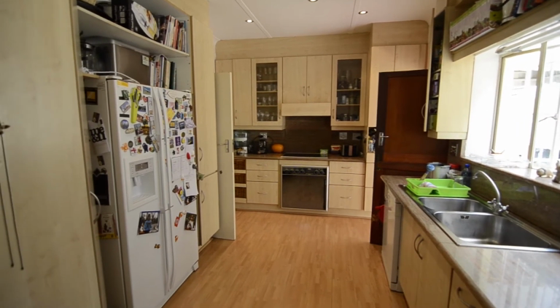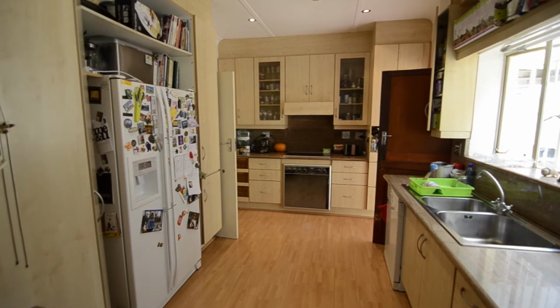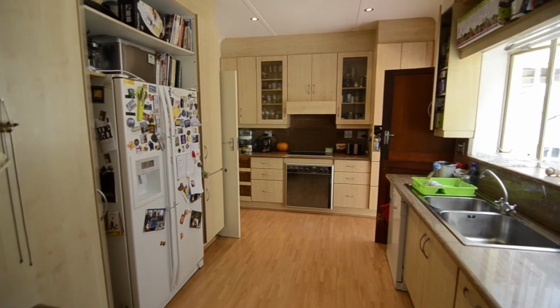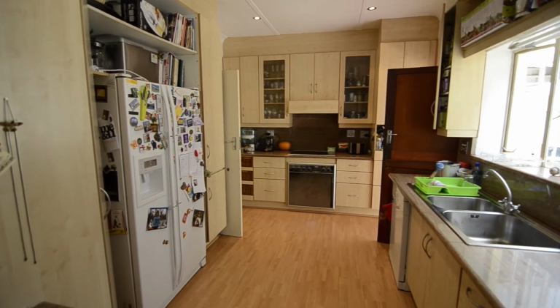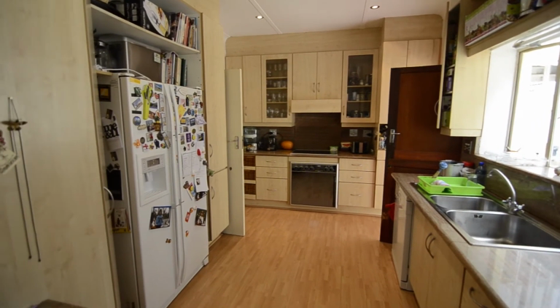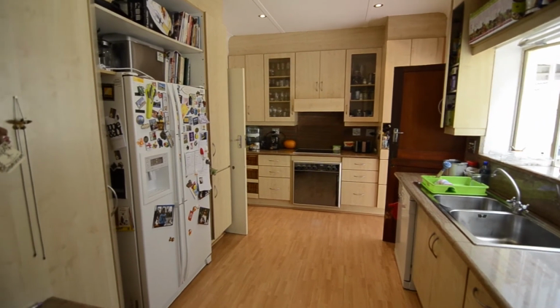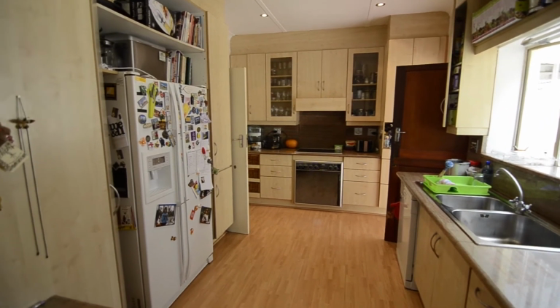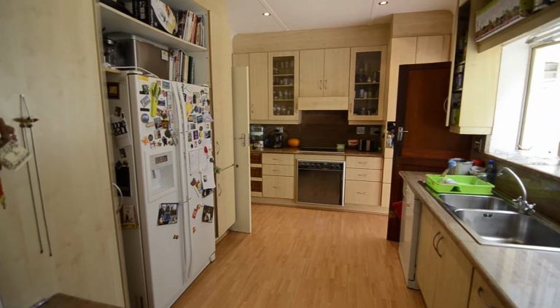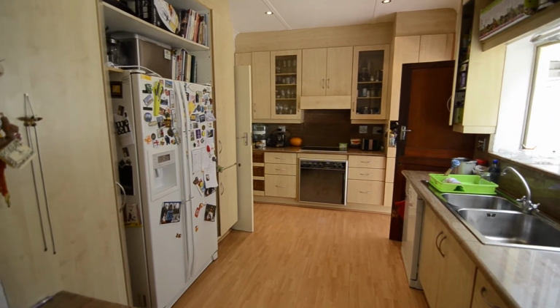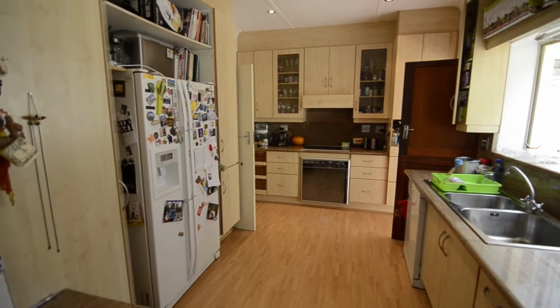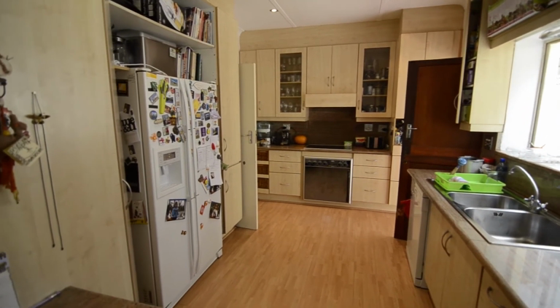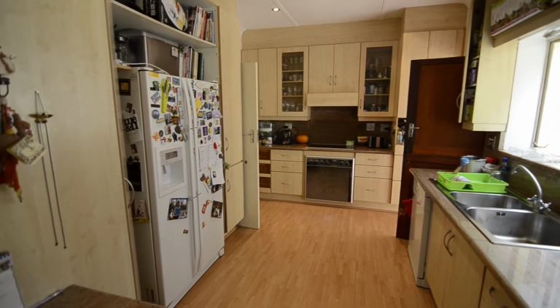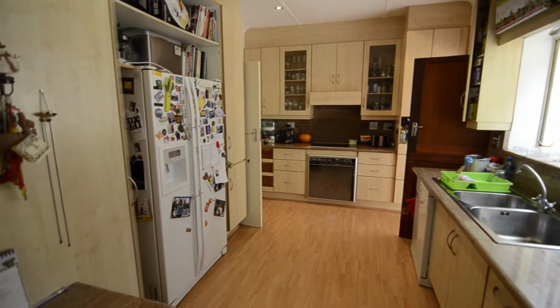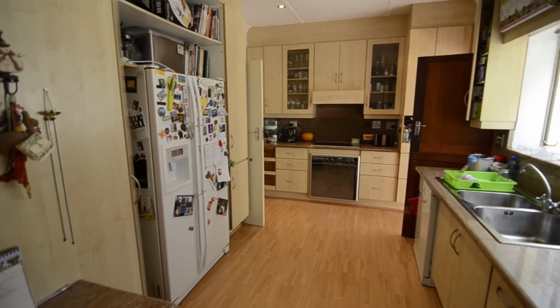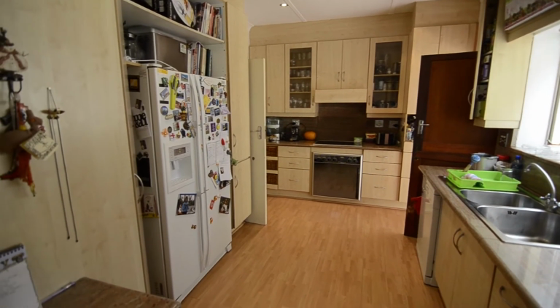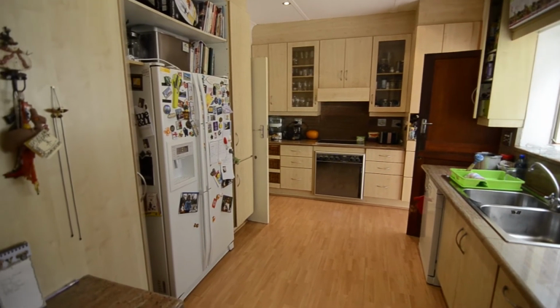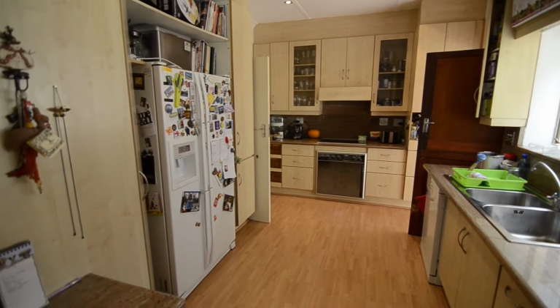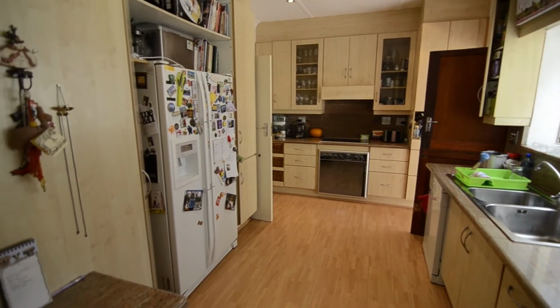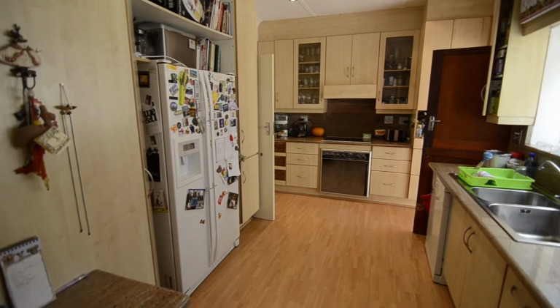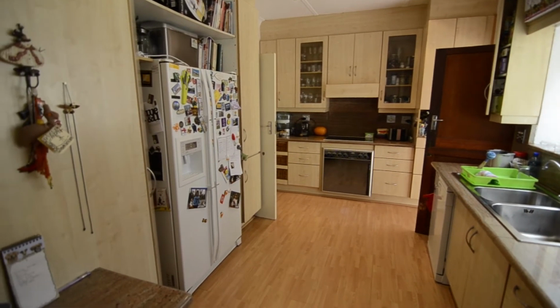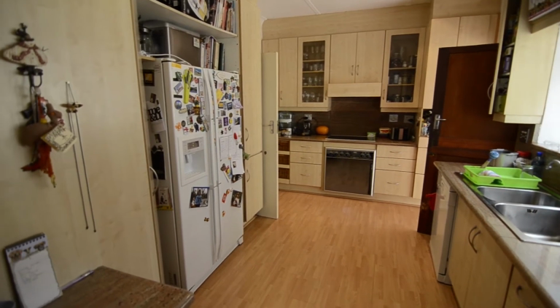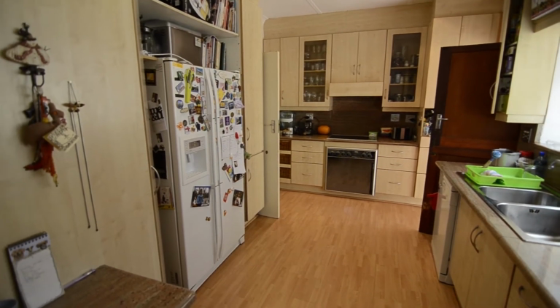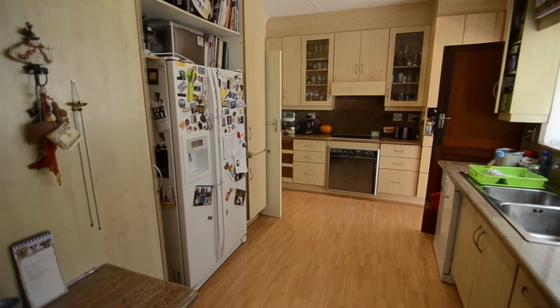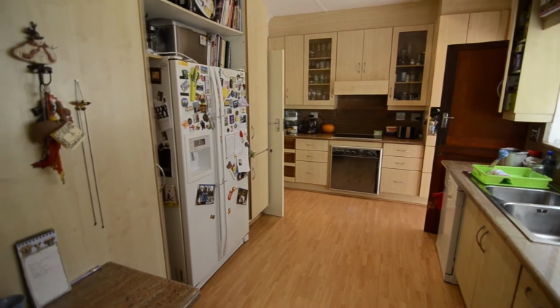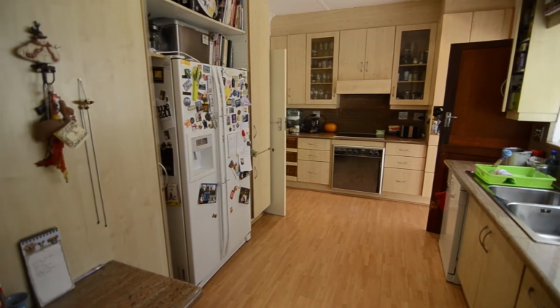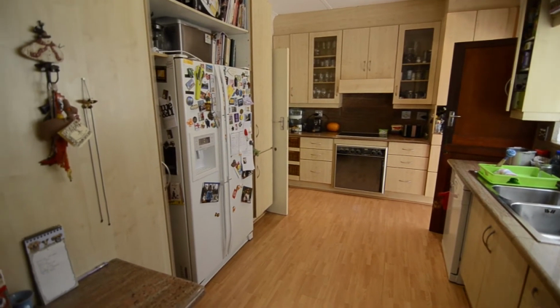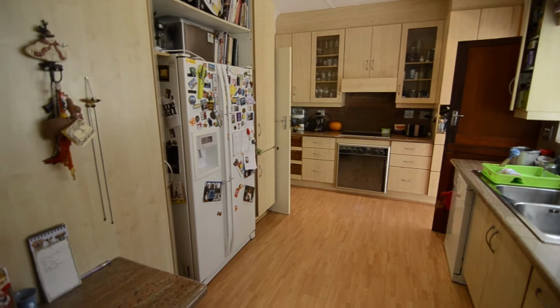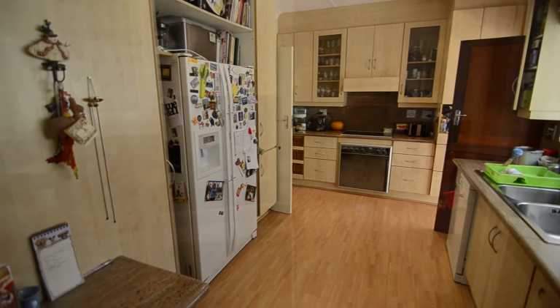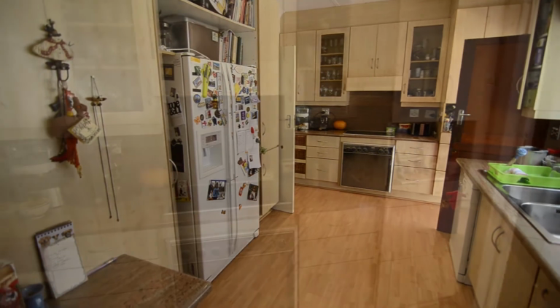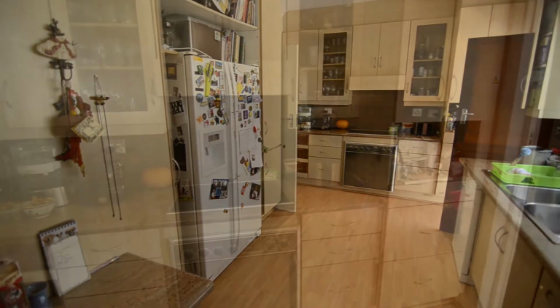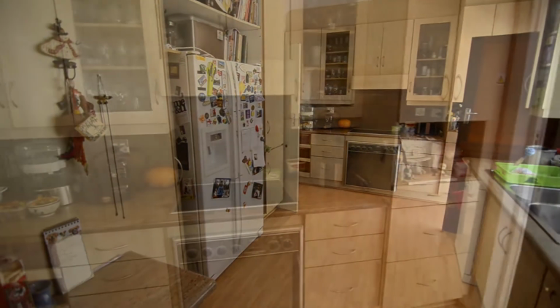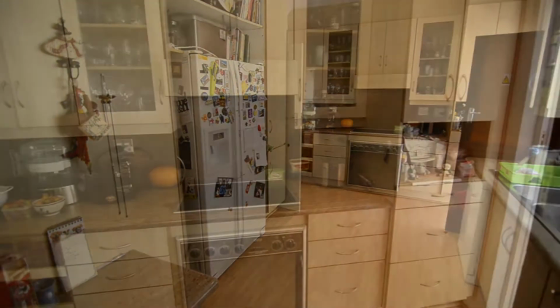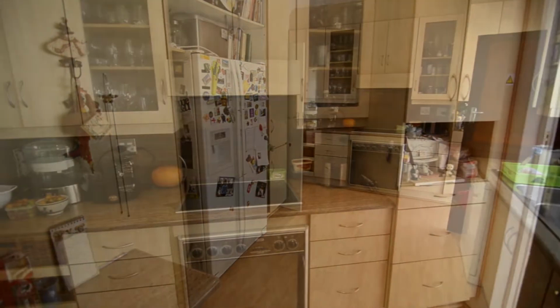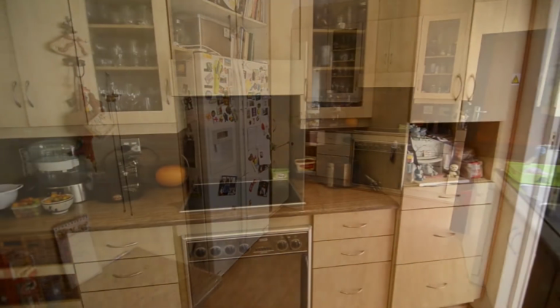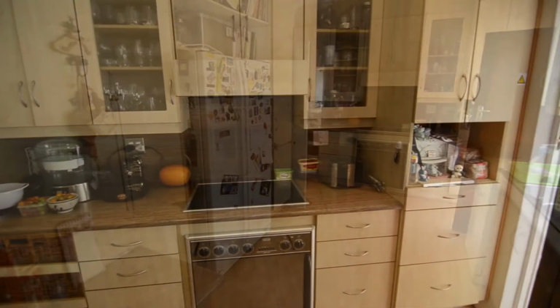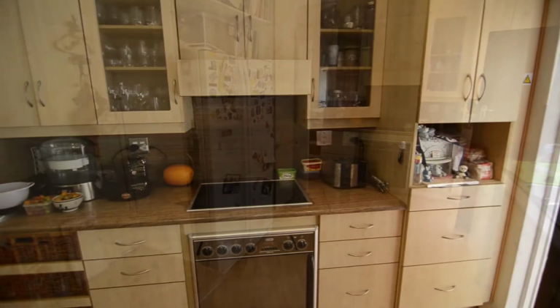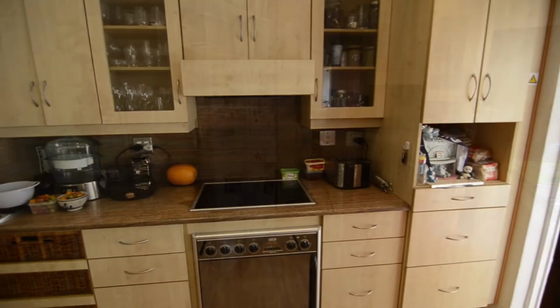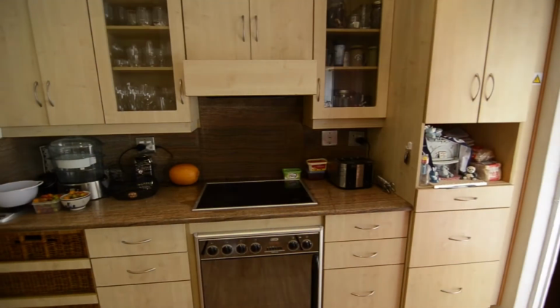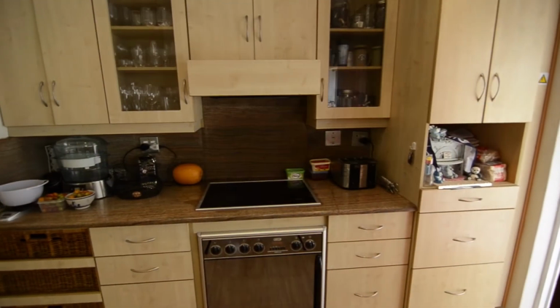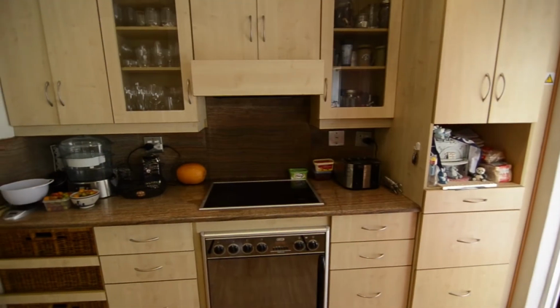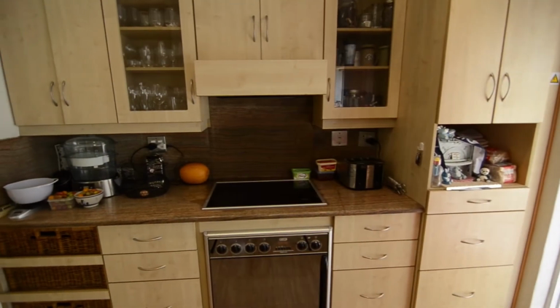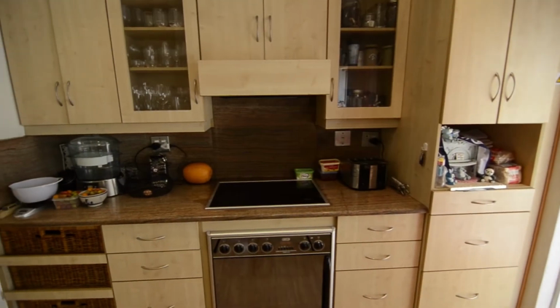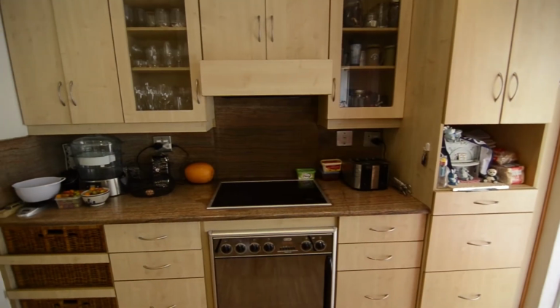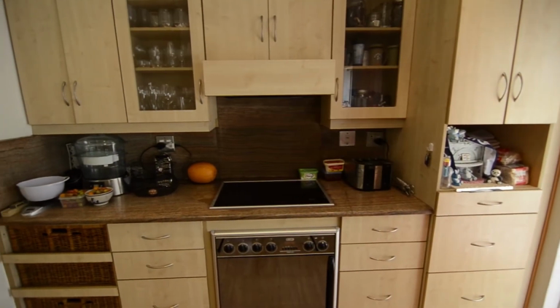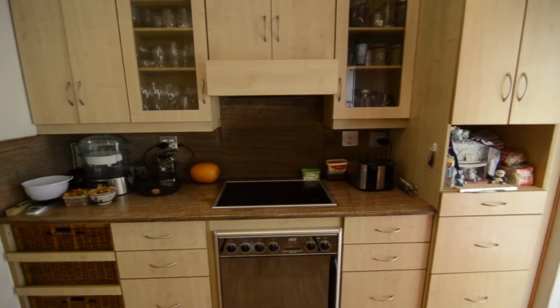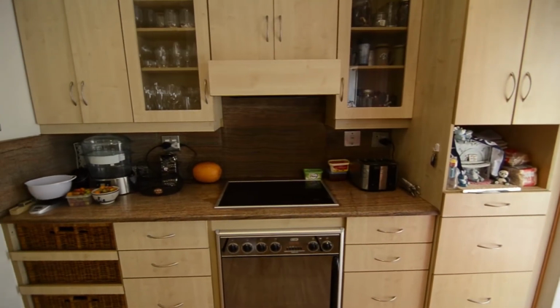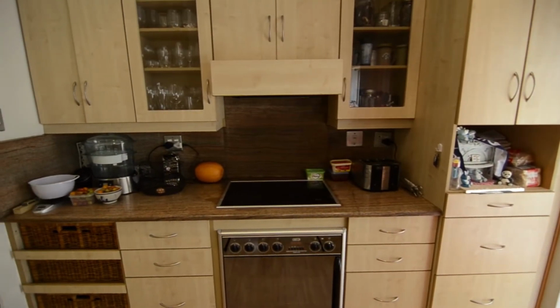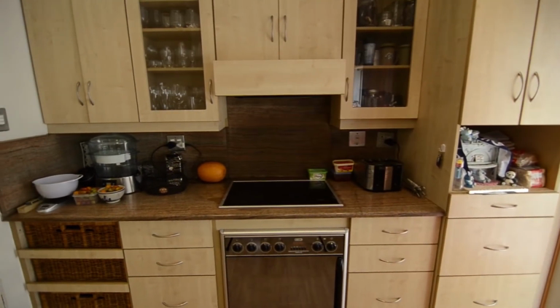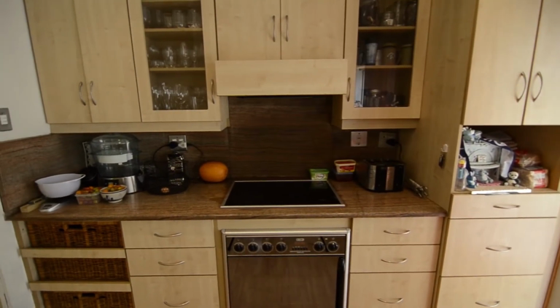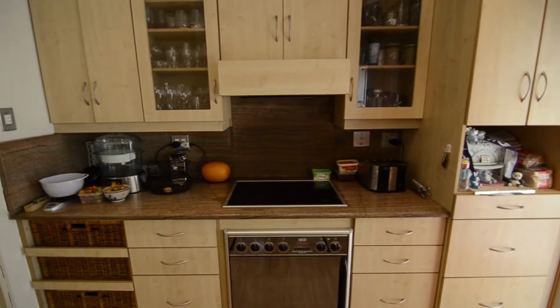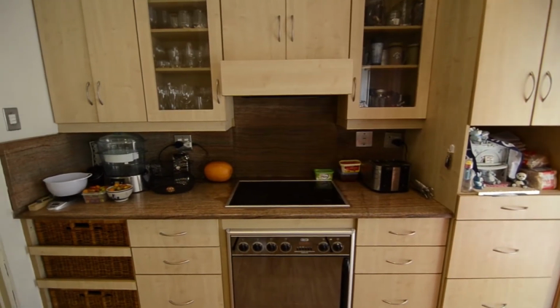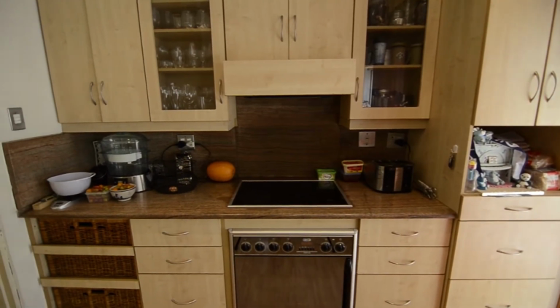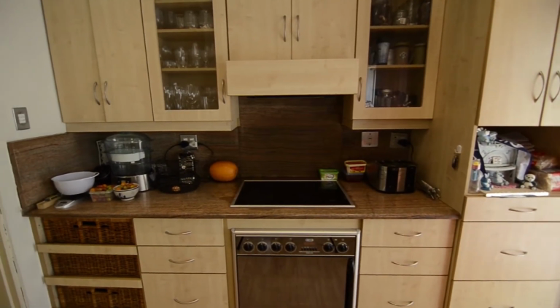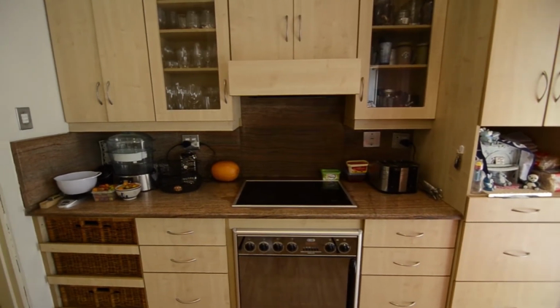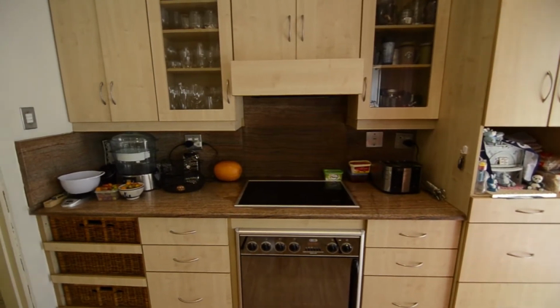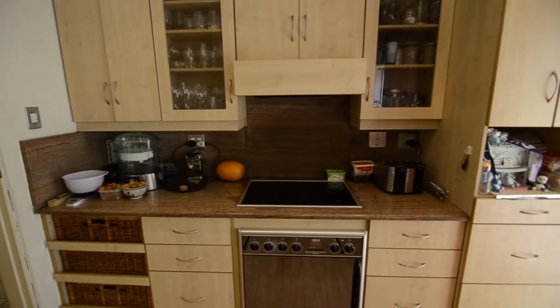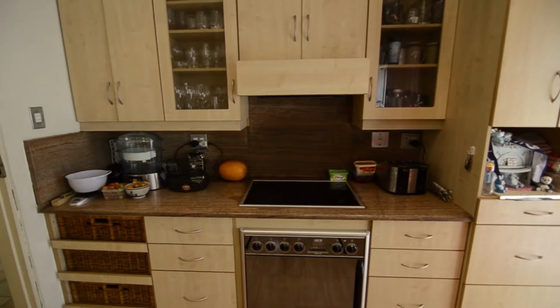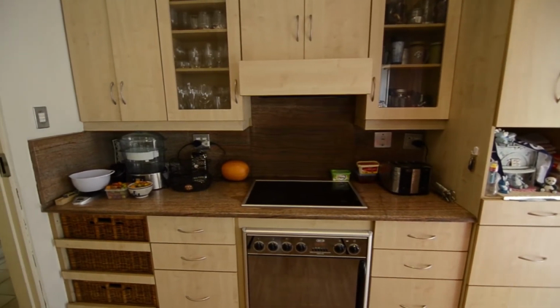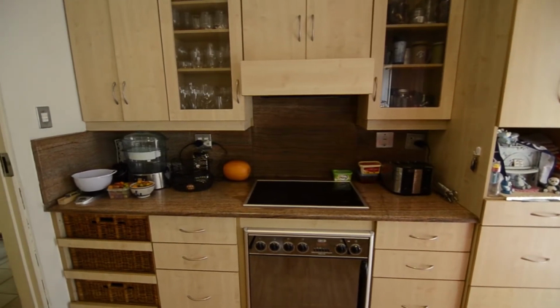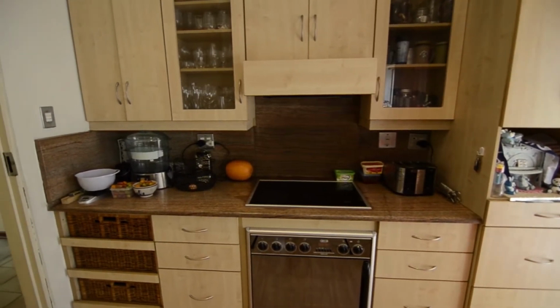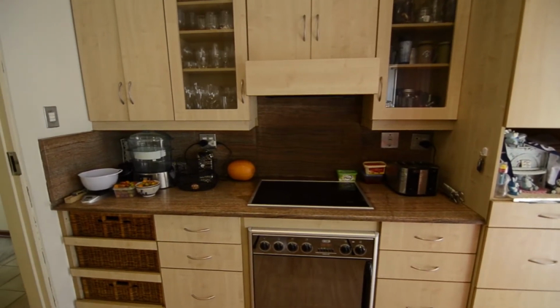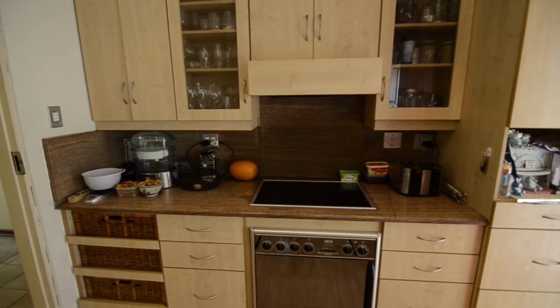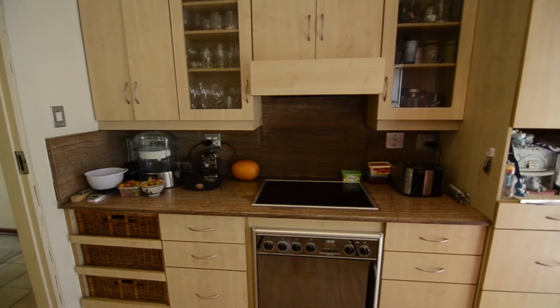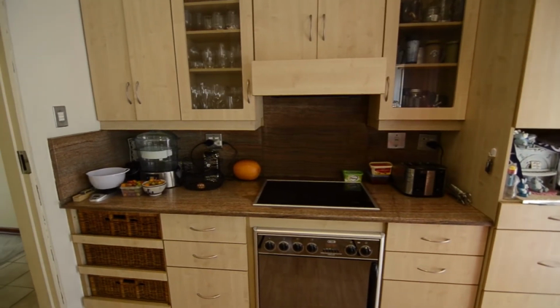The kitchen is stunning and features granite countertops and beautiful laminated wood floors. There is ample preparation and cupboard space, a glass top stove, oven and hob combination, and room for all major appliances.